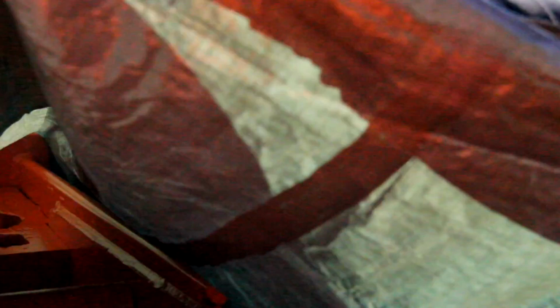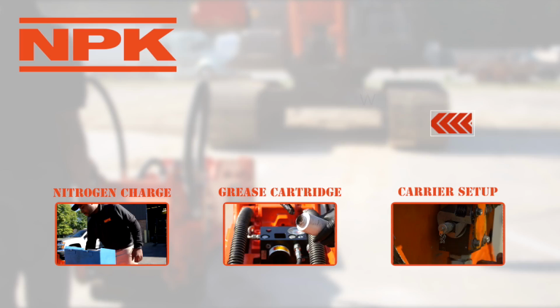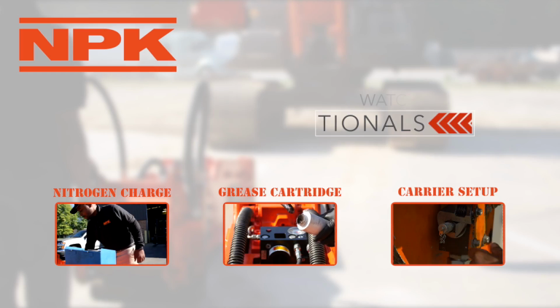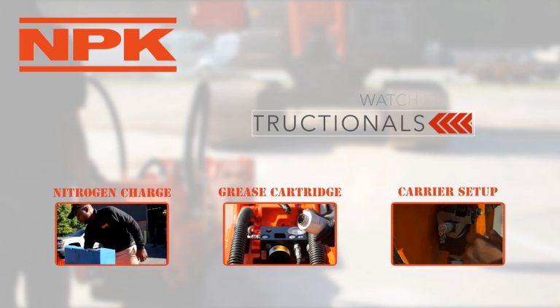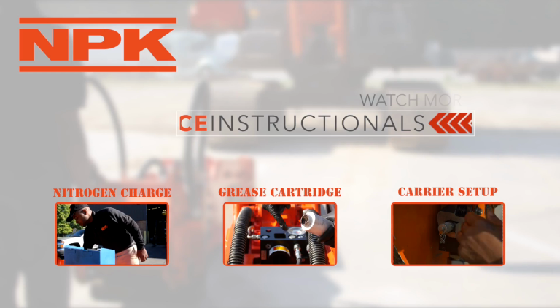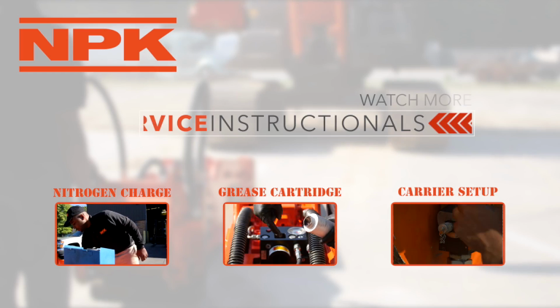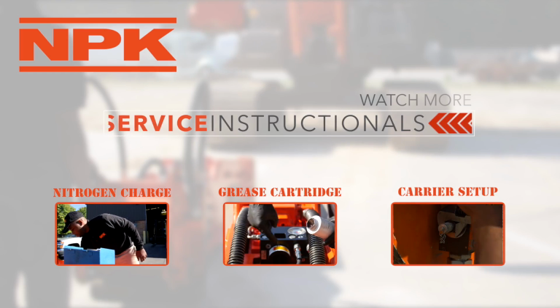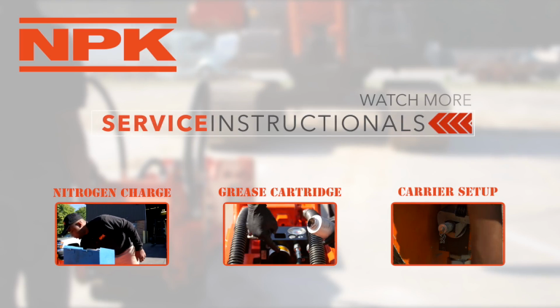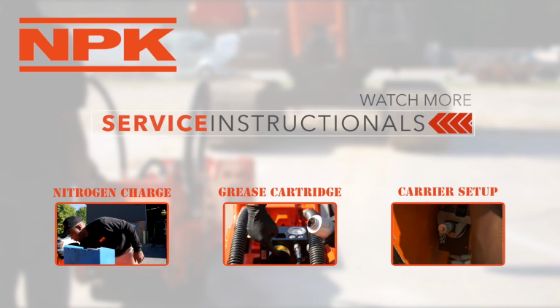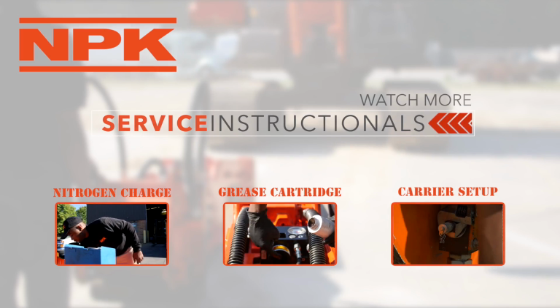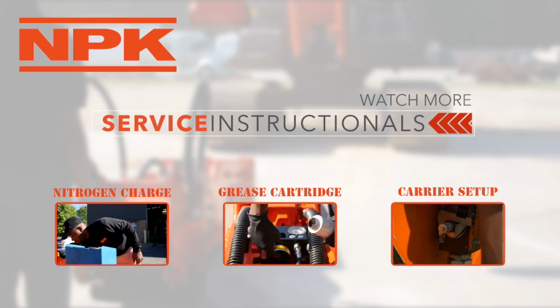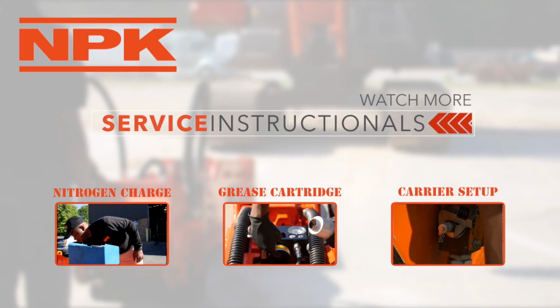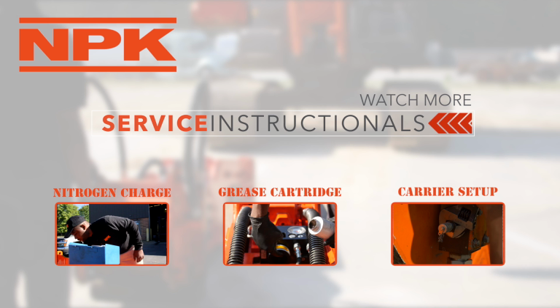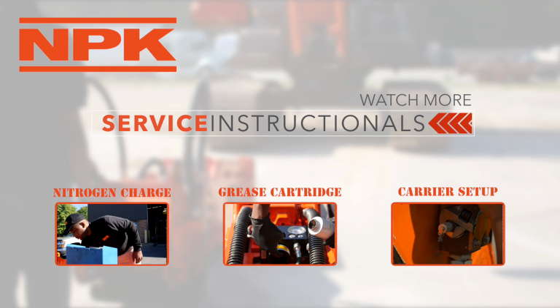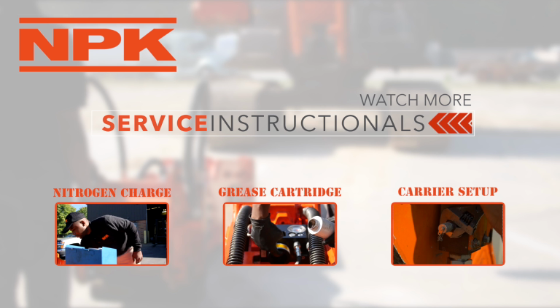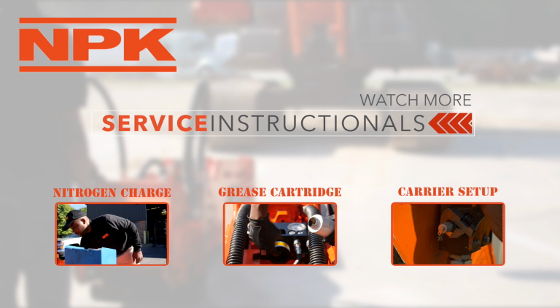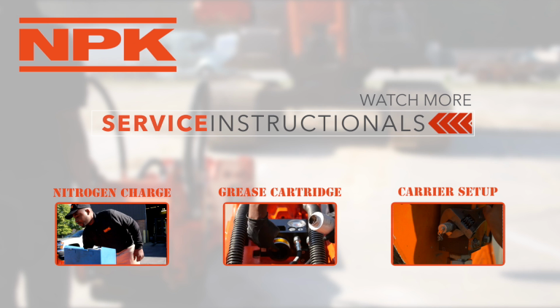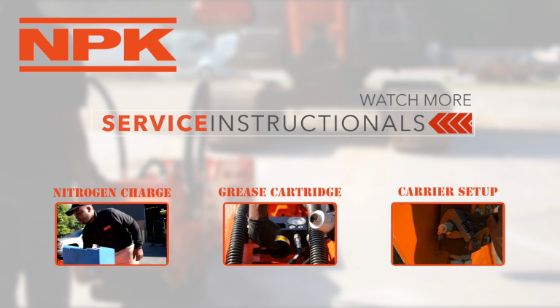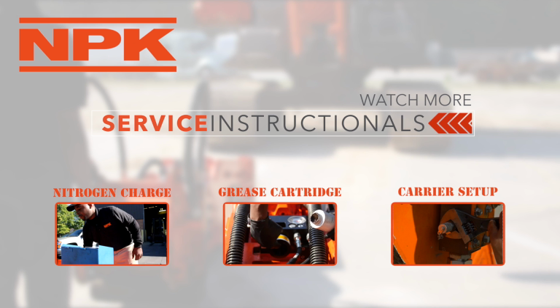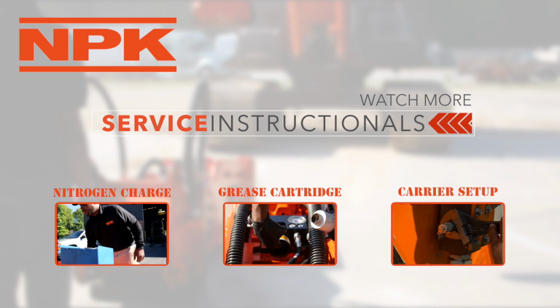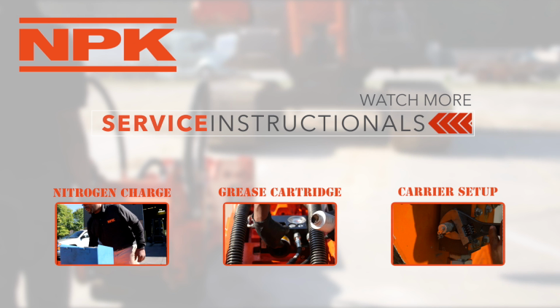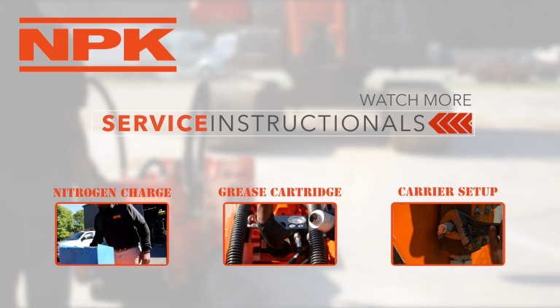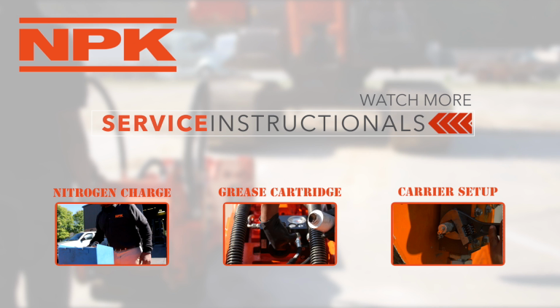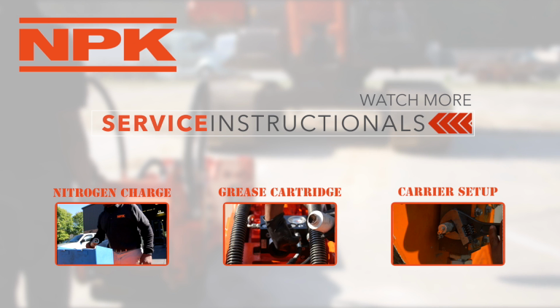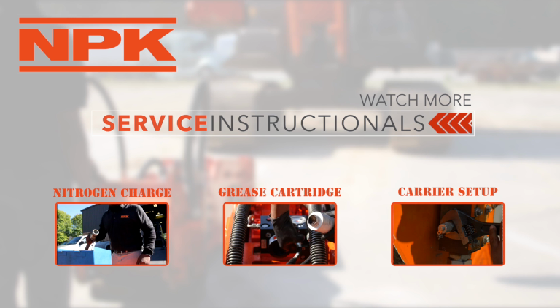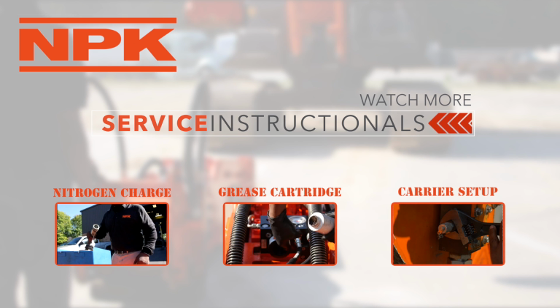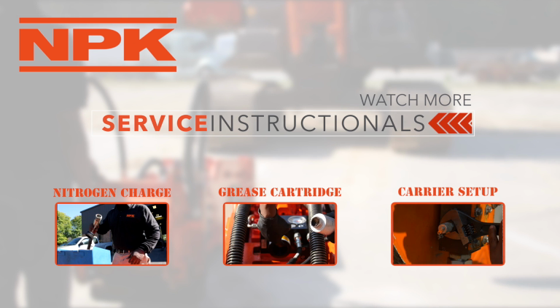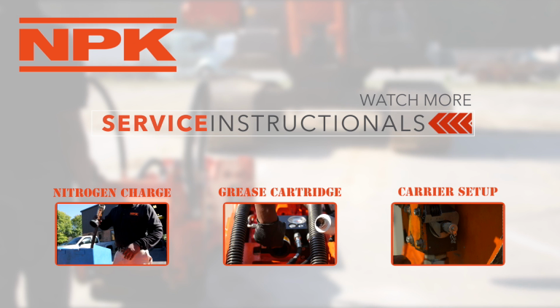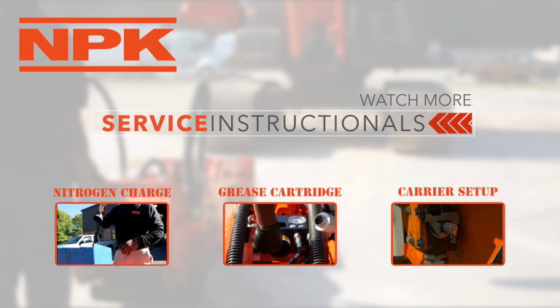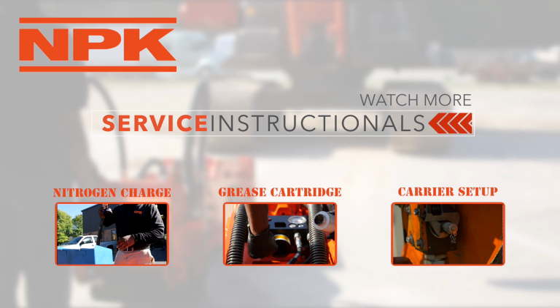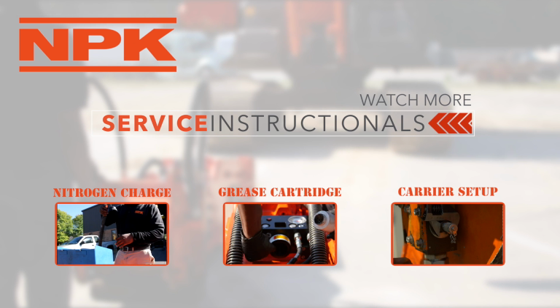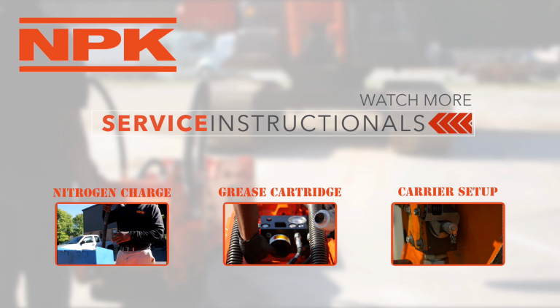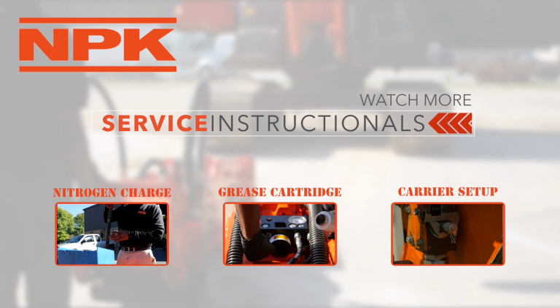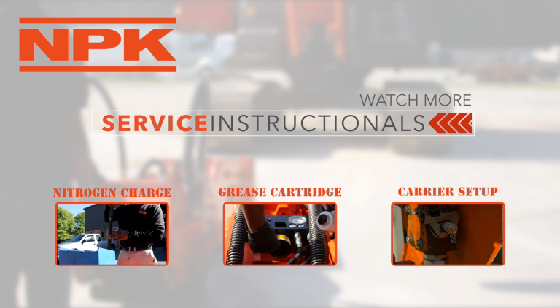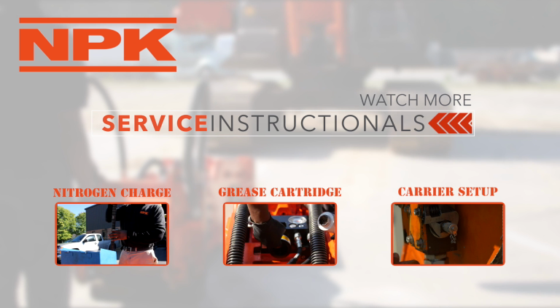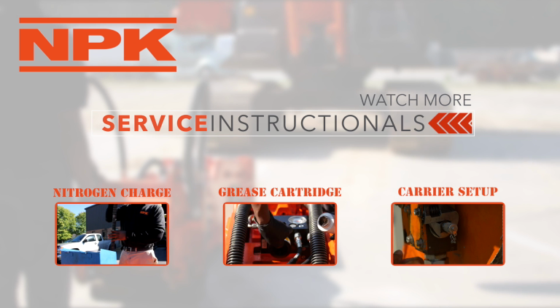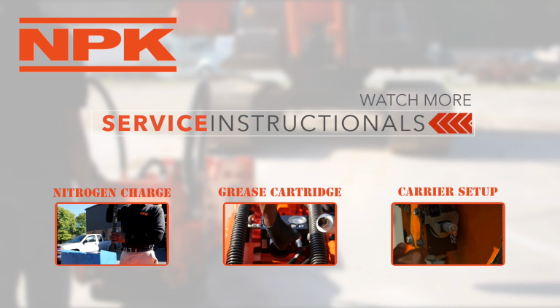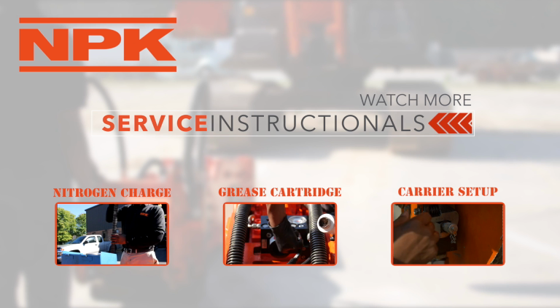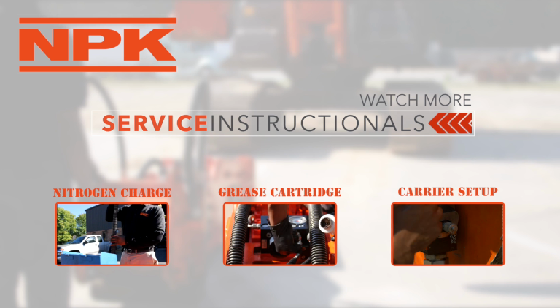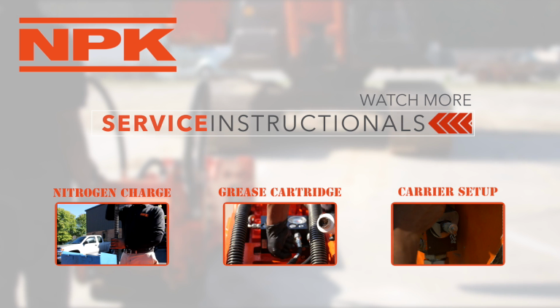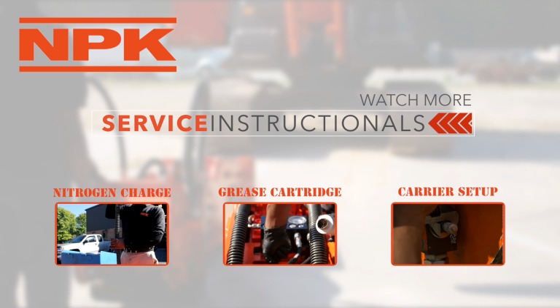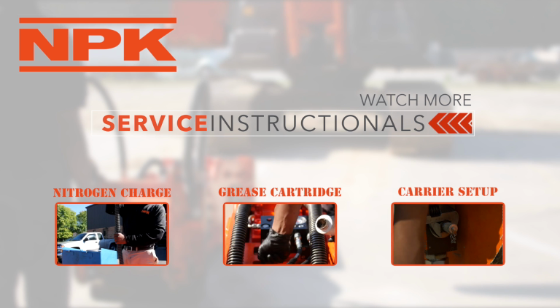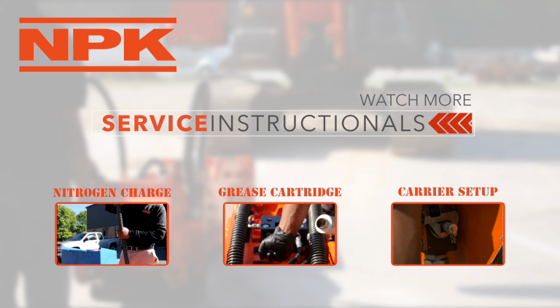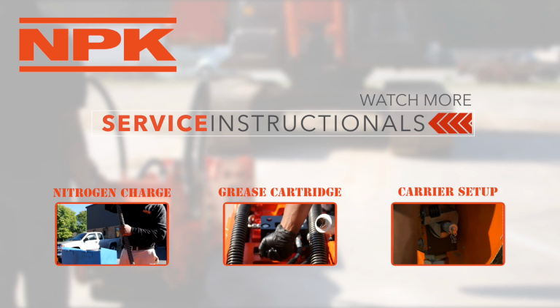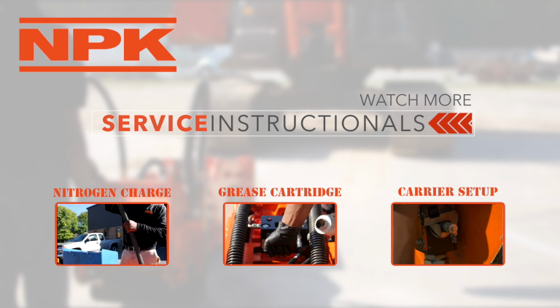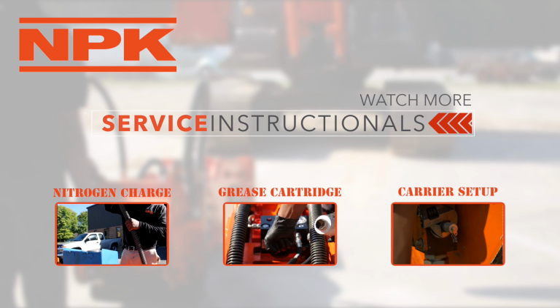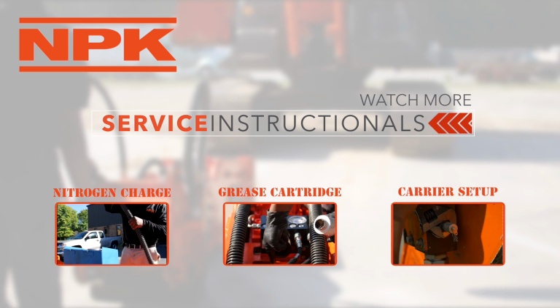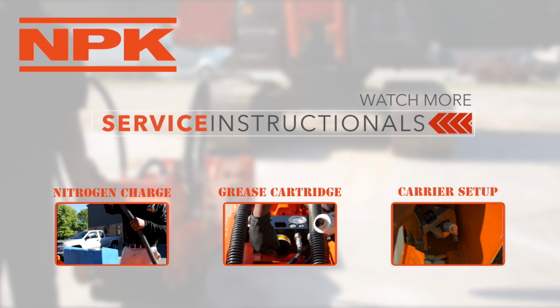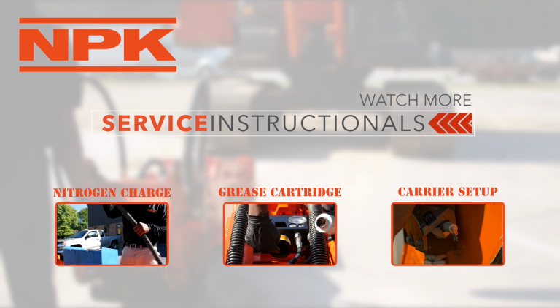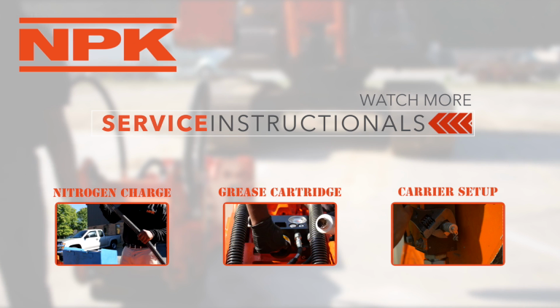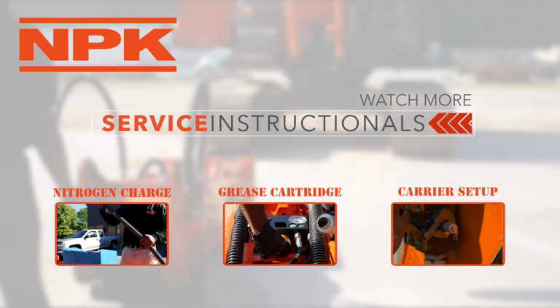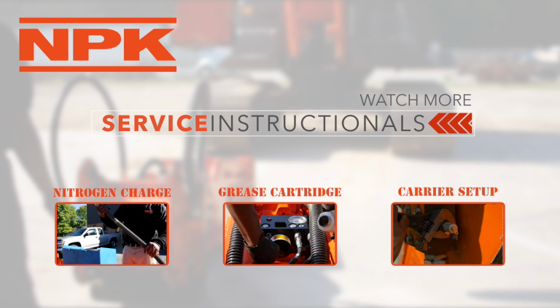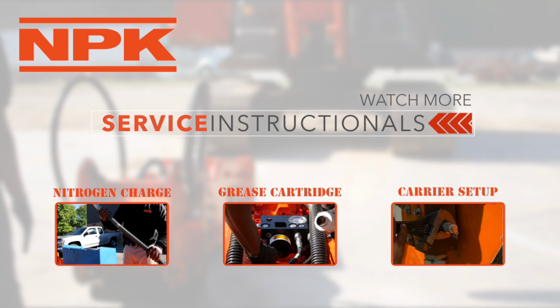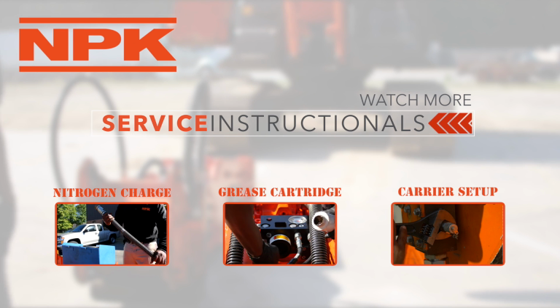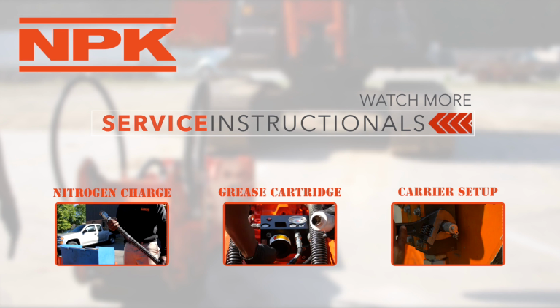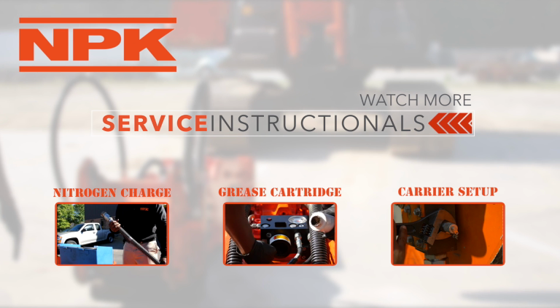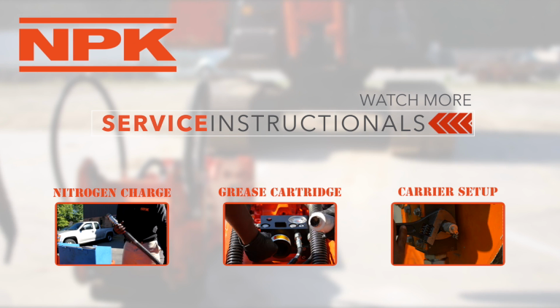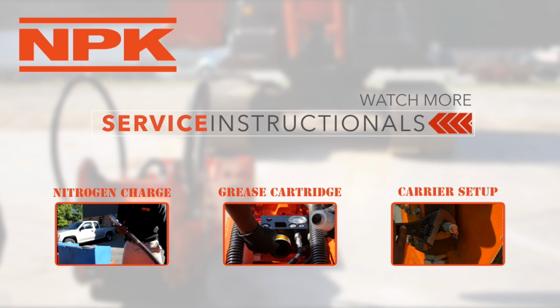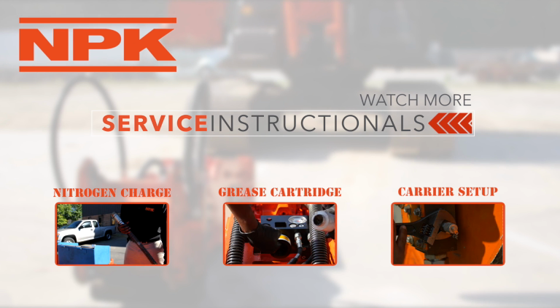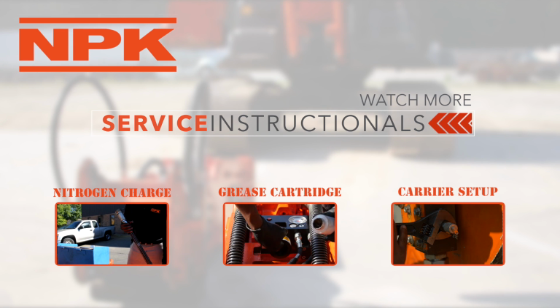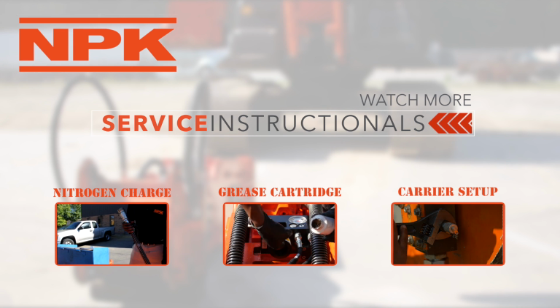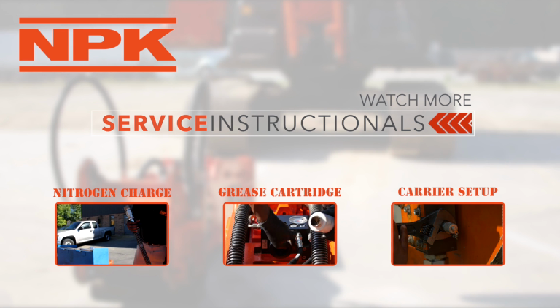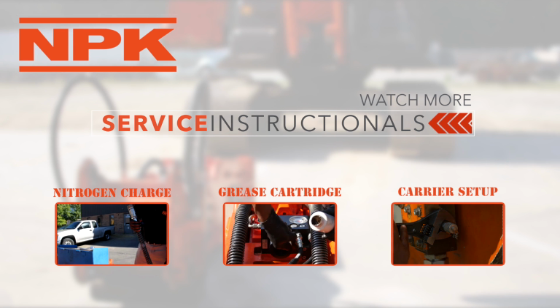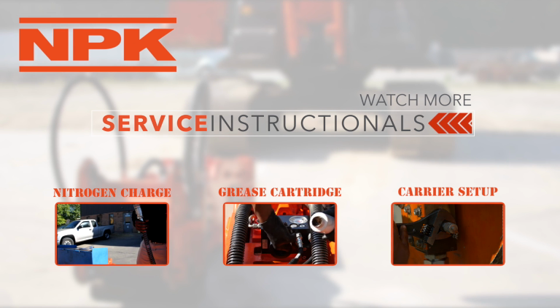Thank you for tuning in to this video about proper hammer procedures. Please check out one of our other service instructionals.